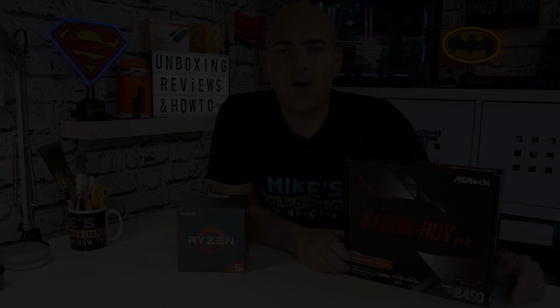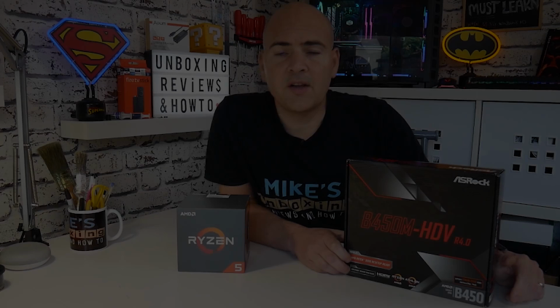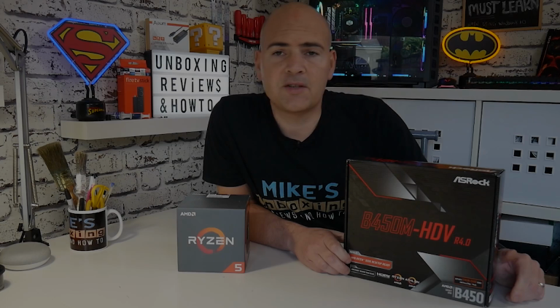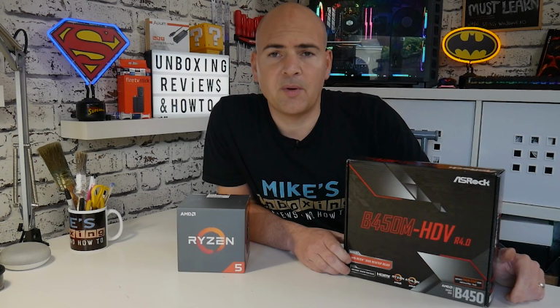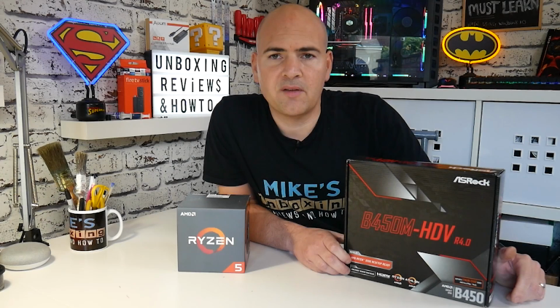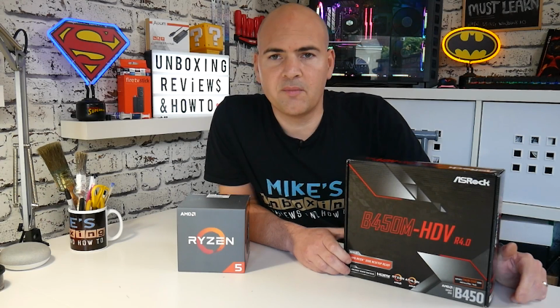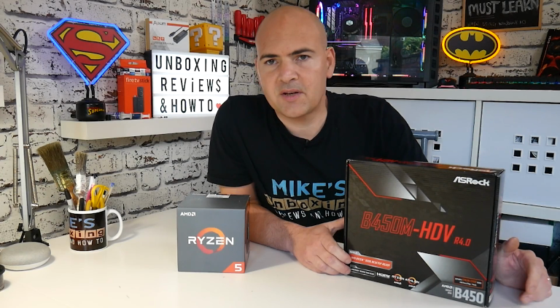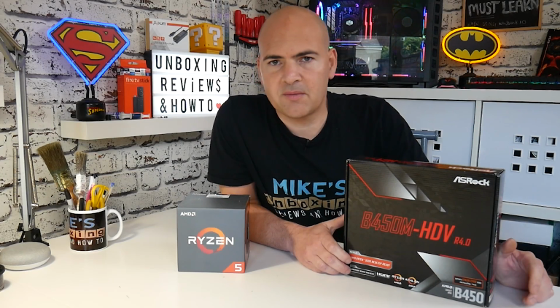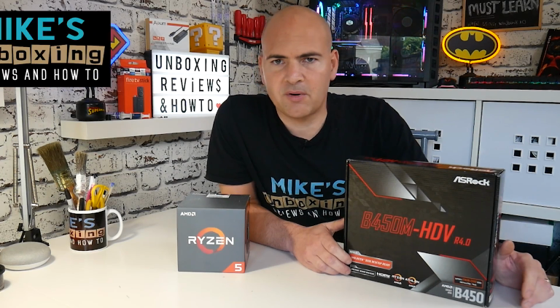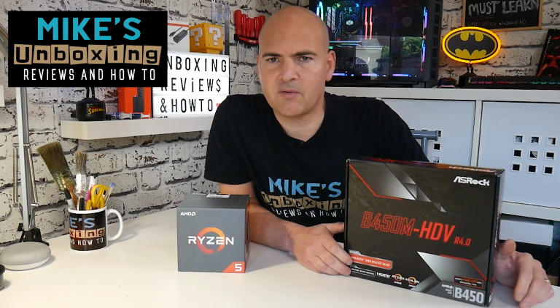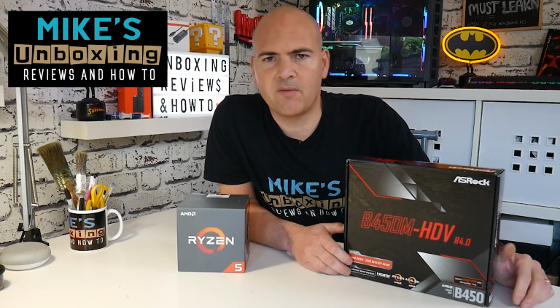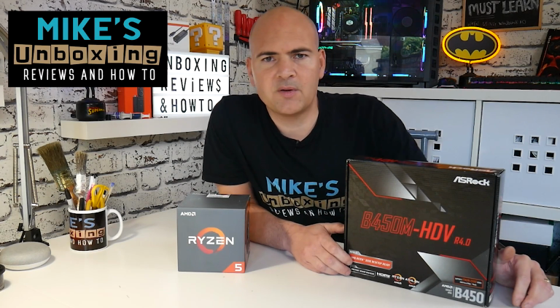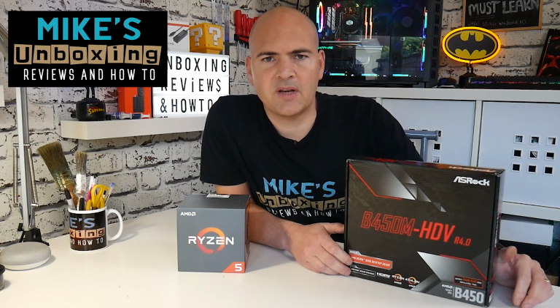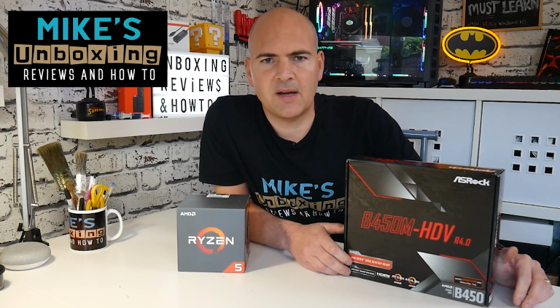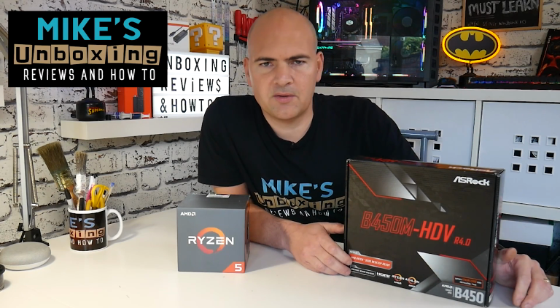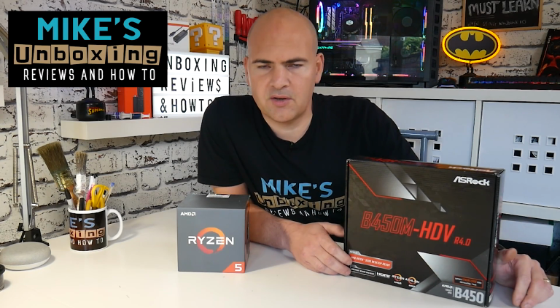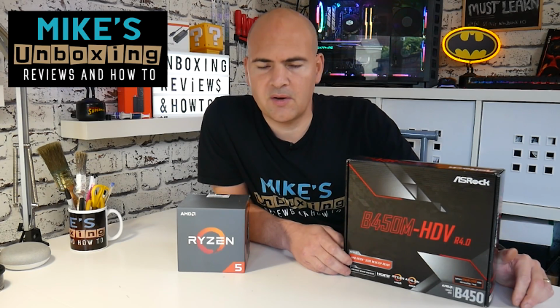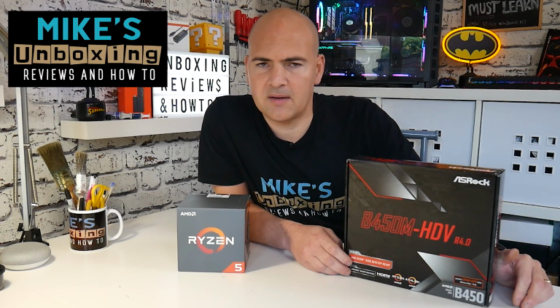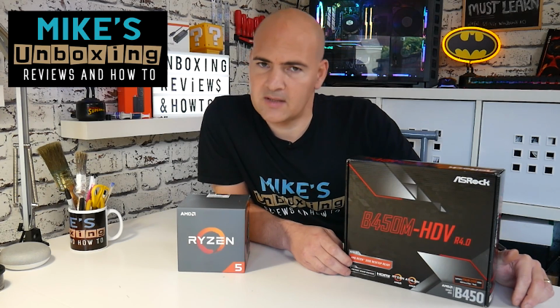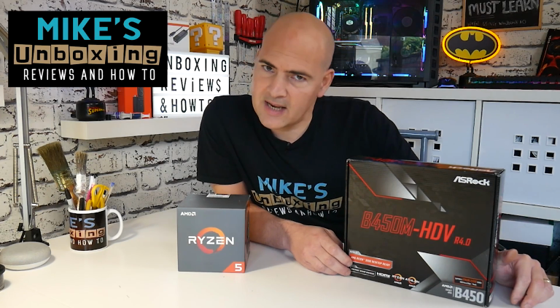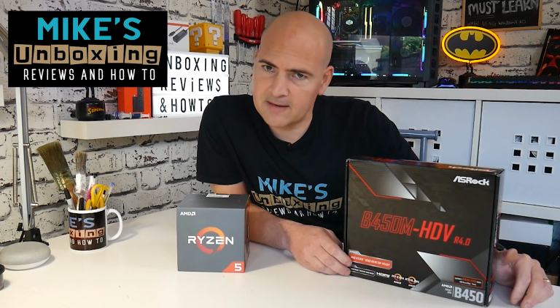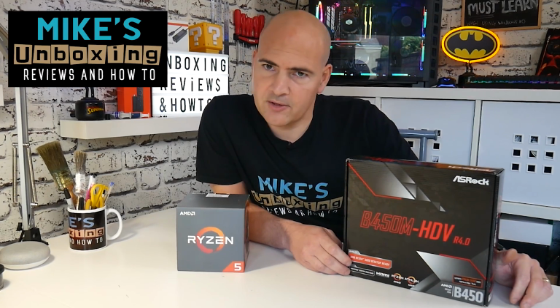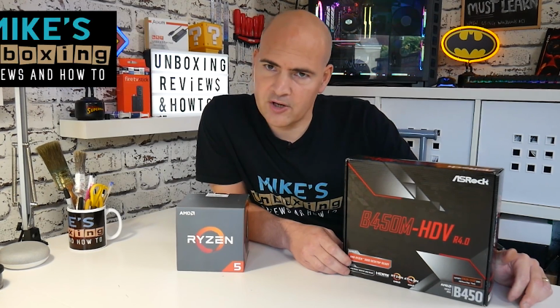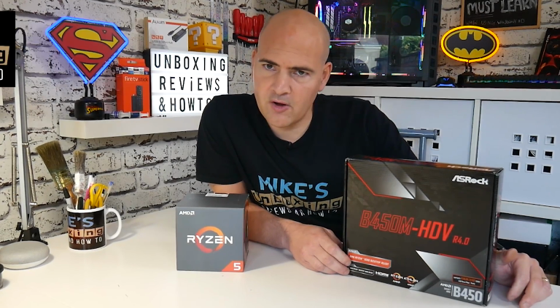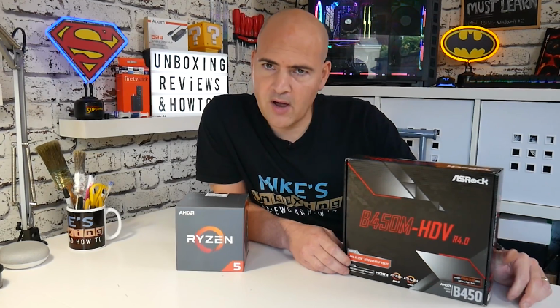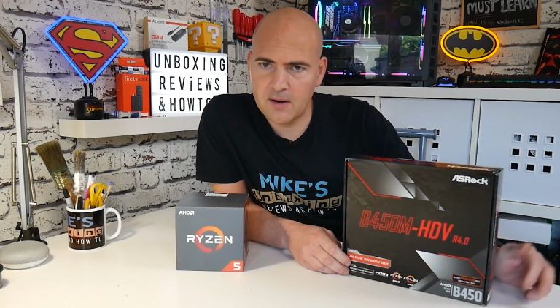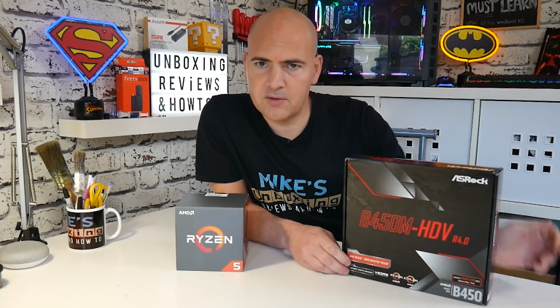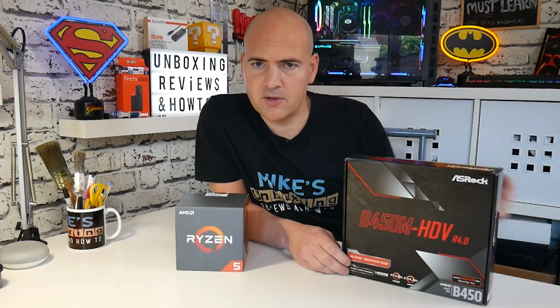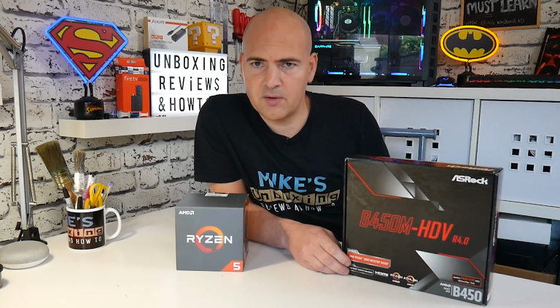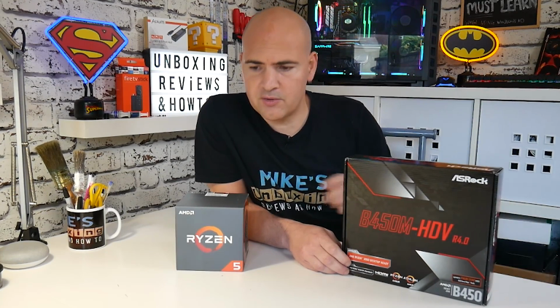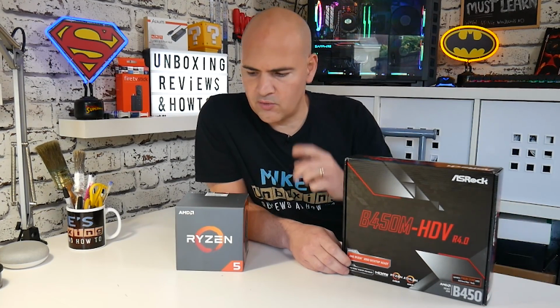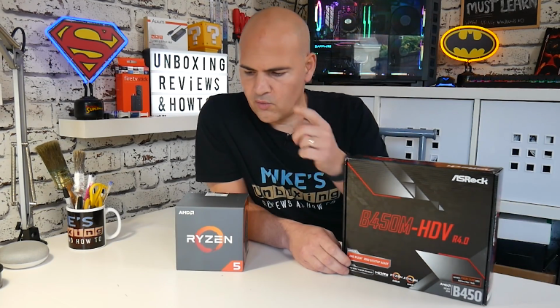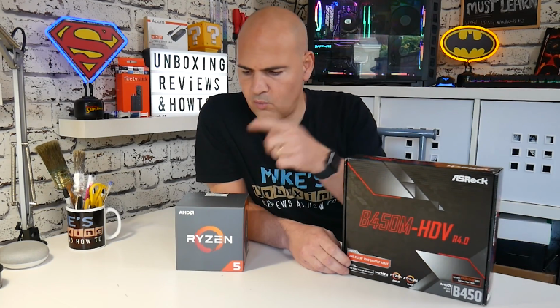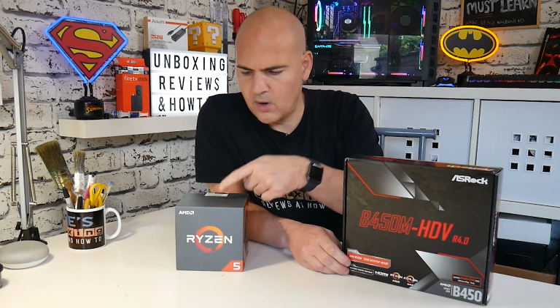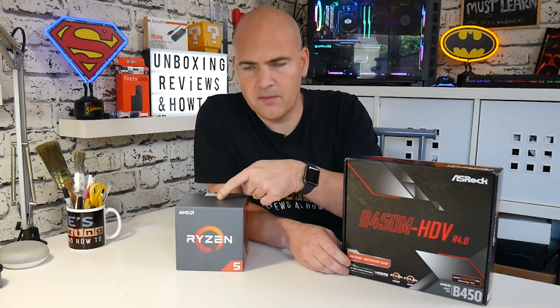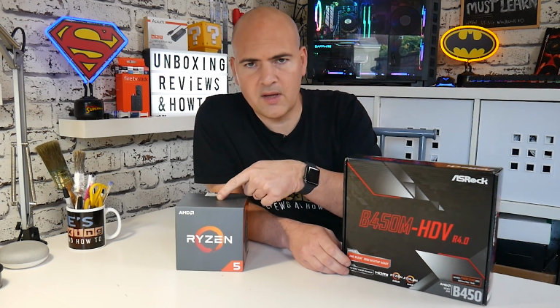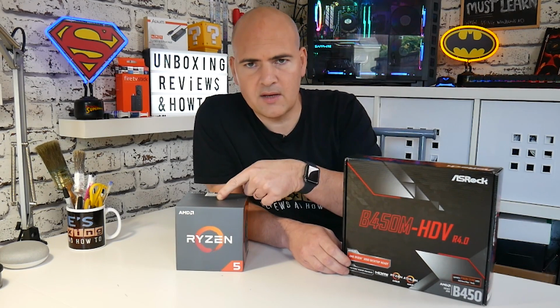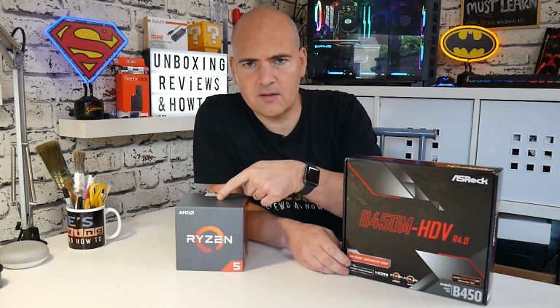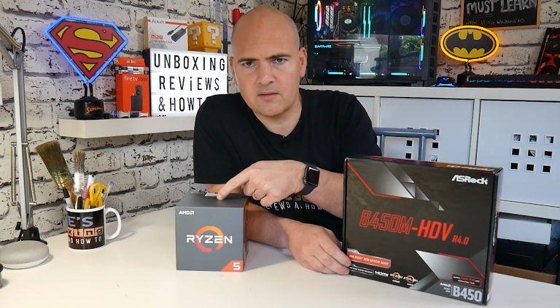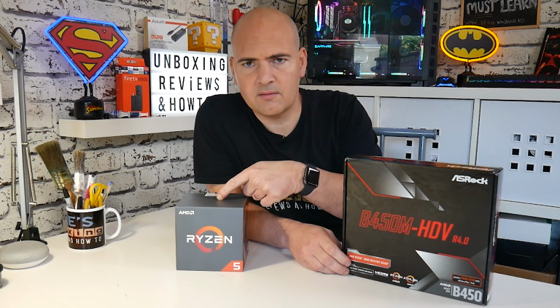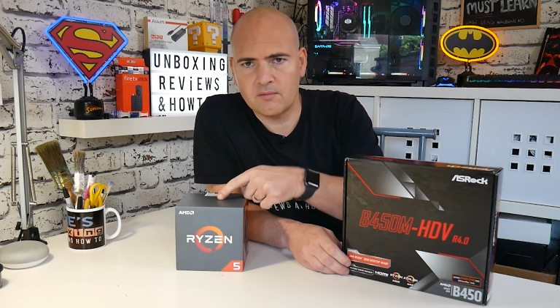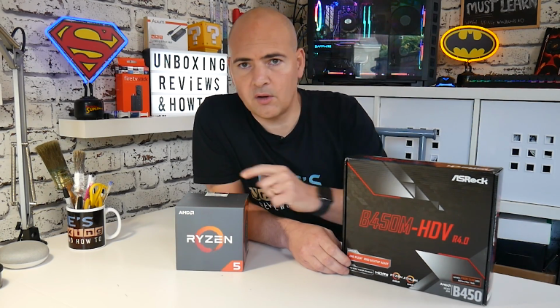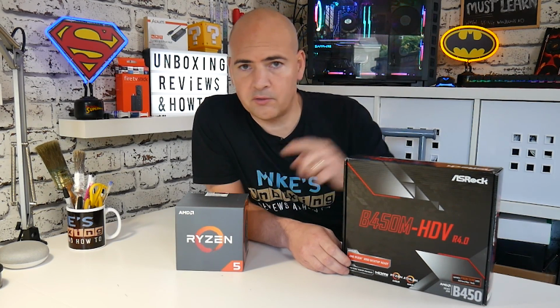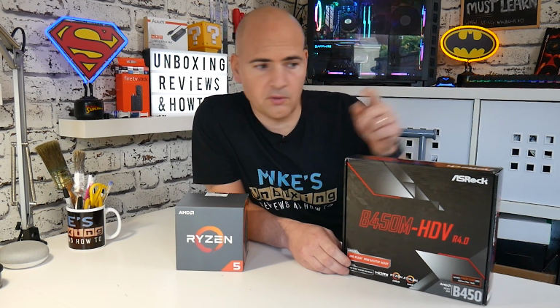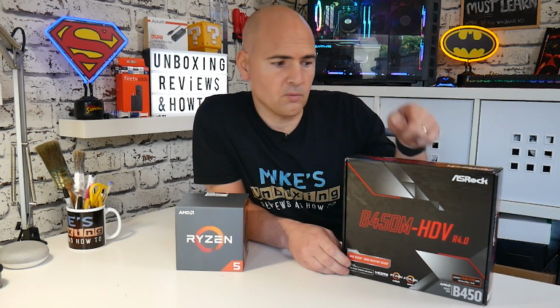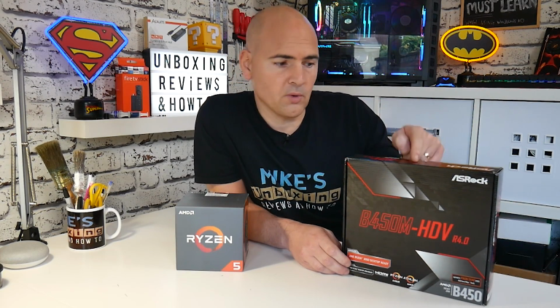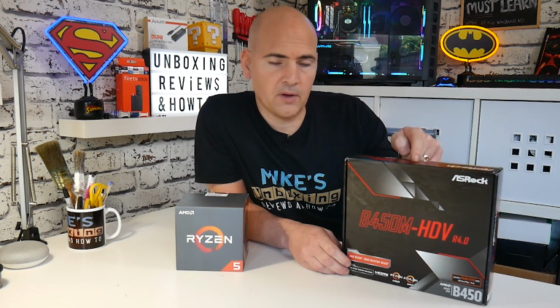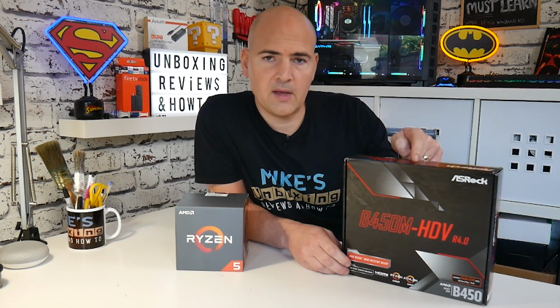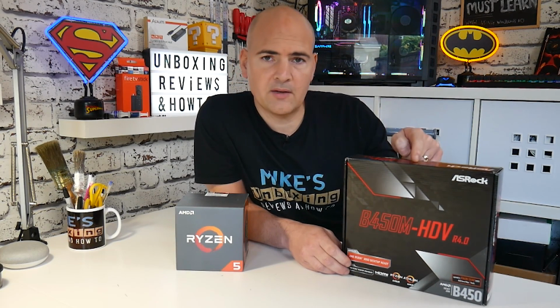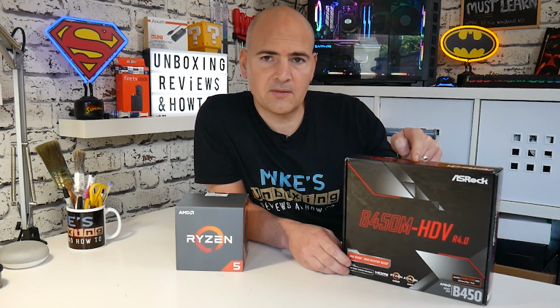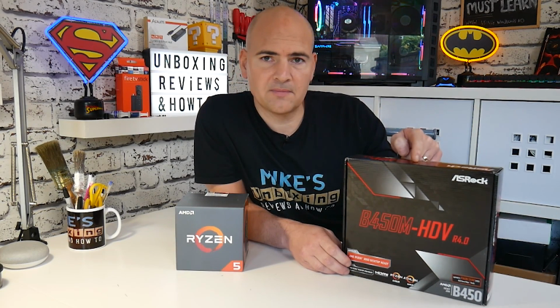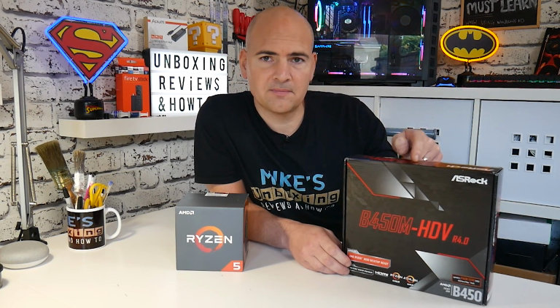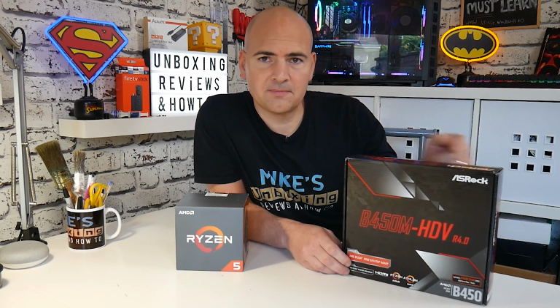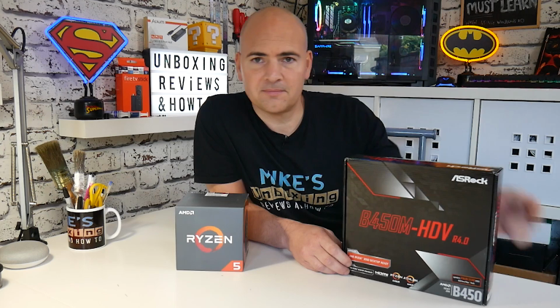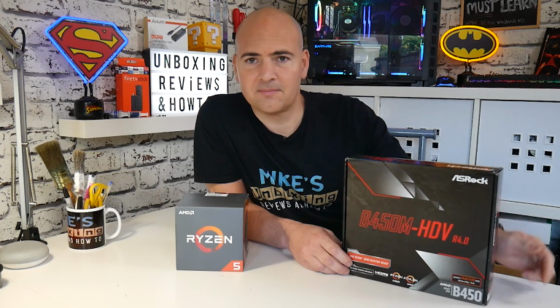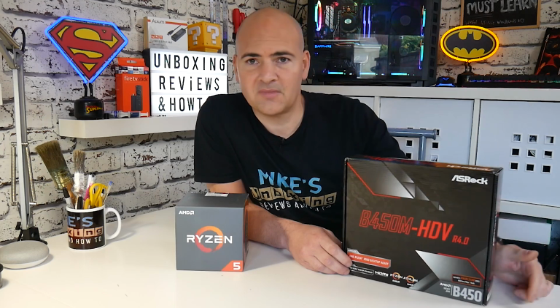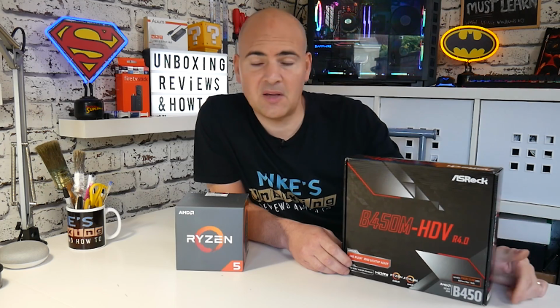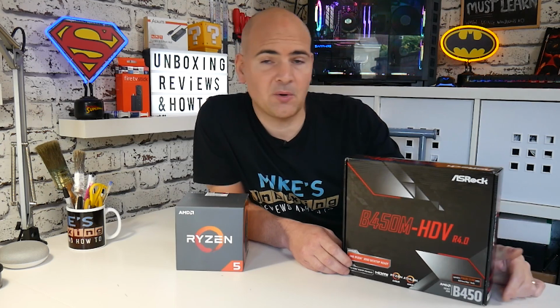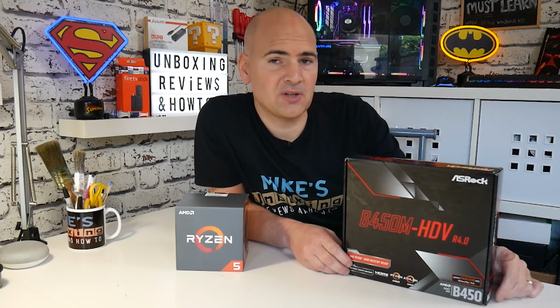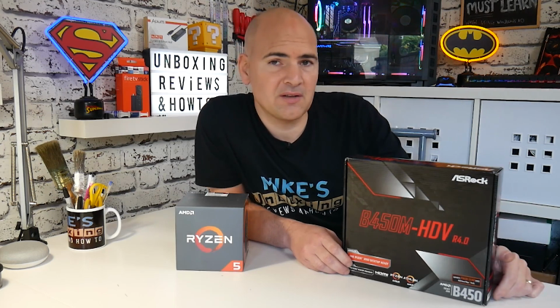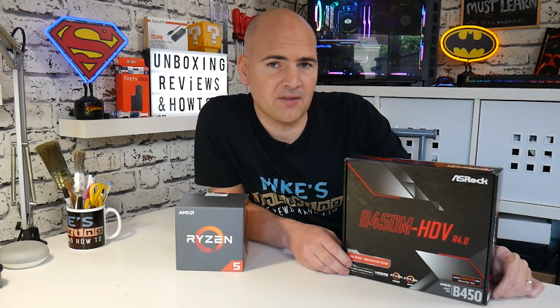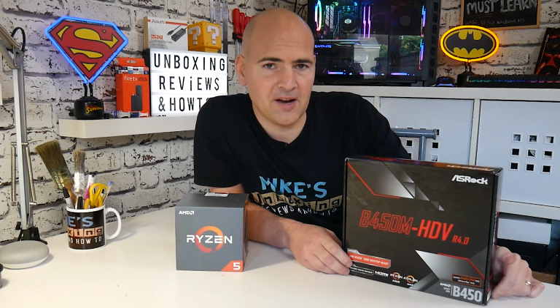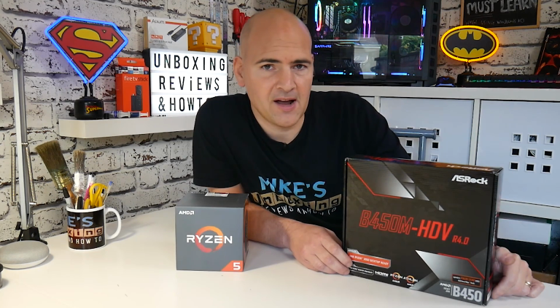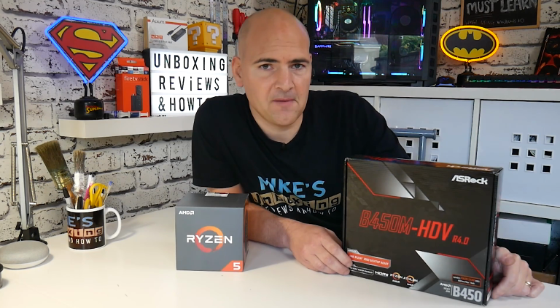Hi, this is Mike from Mike's Unboxing Reviews on How To, and today I'm going to show you how to install one of these onto one of these. Keep watching to find out how.